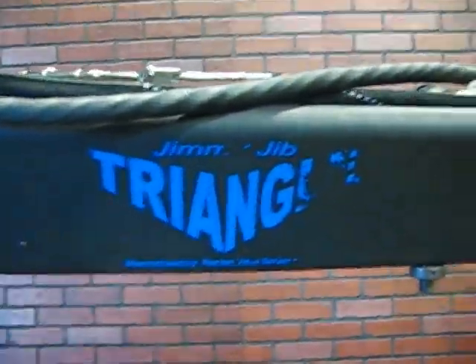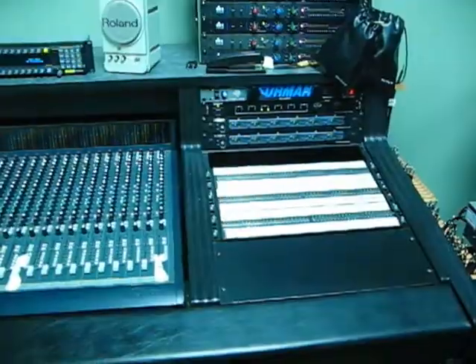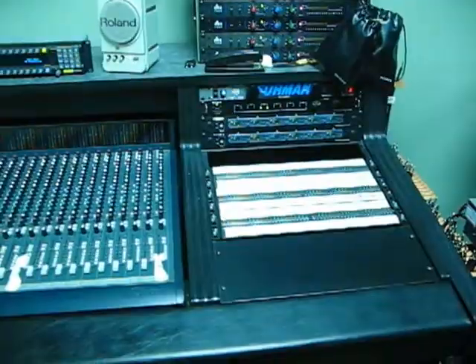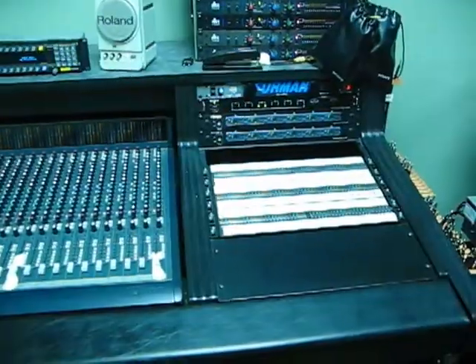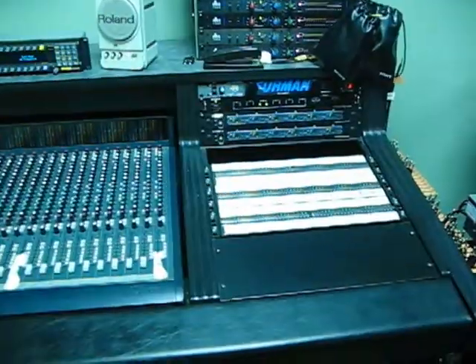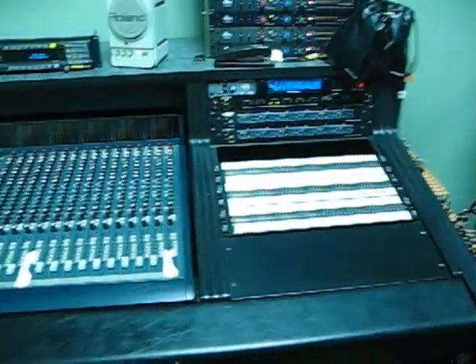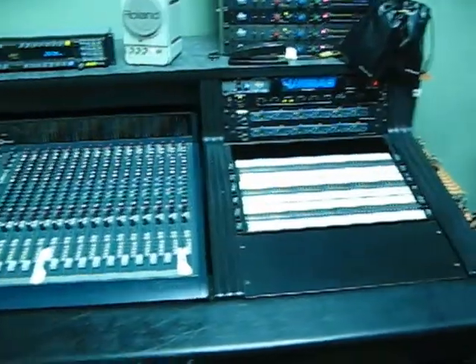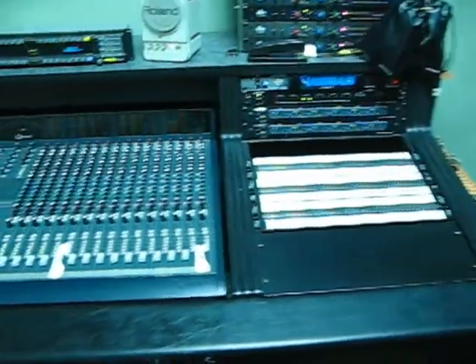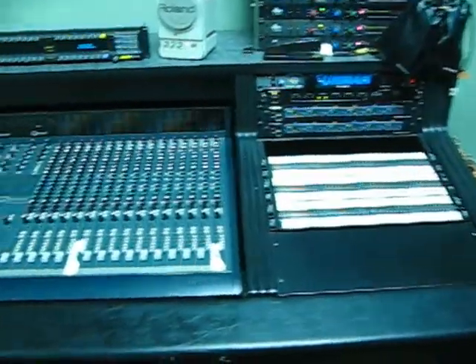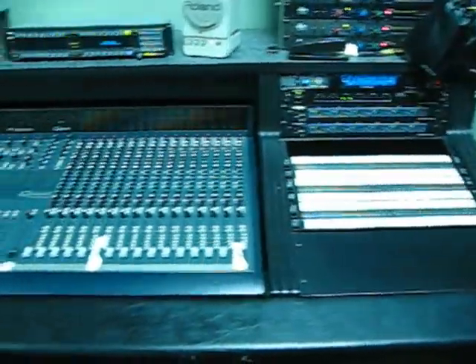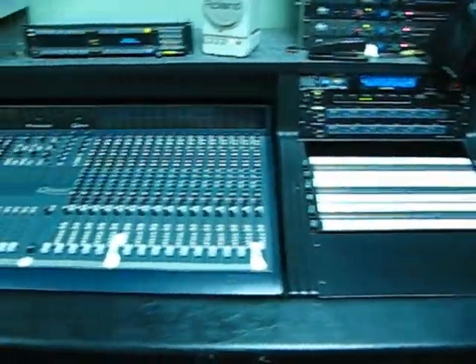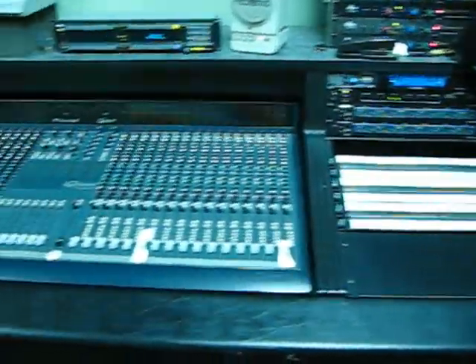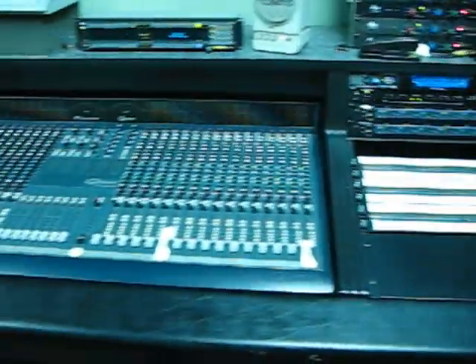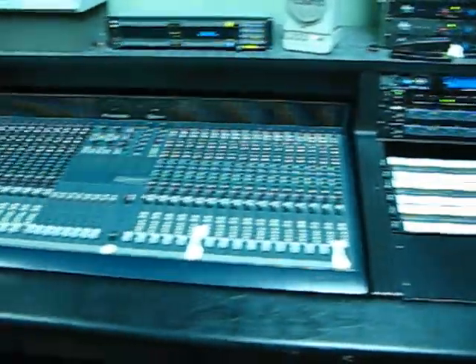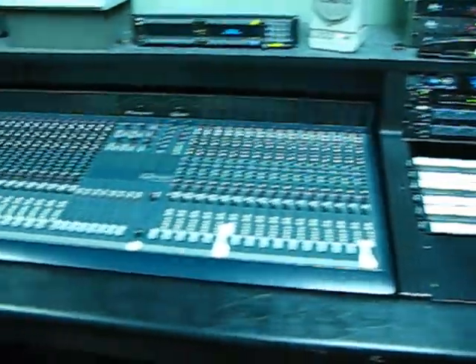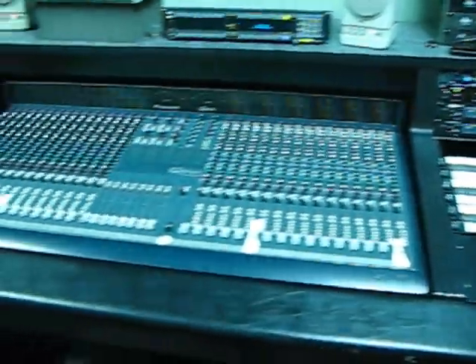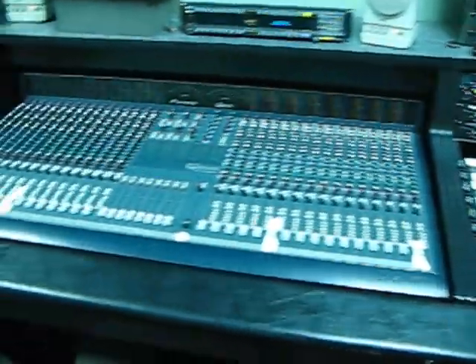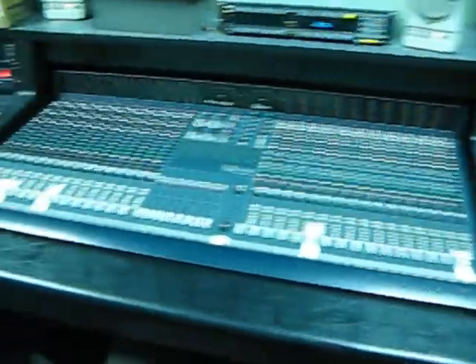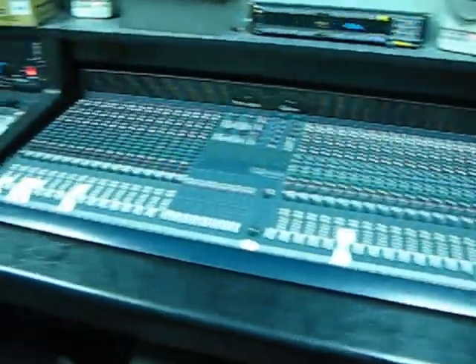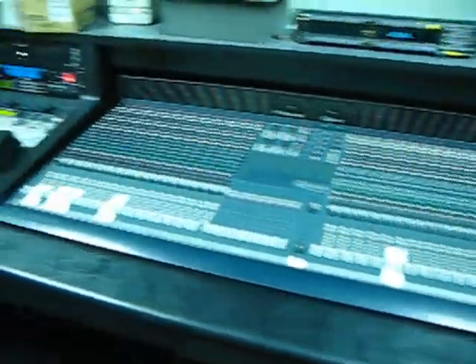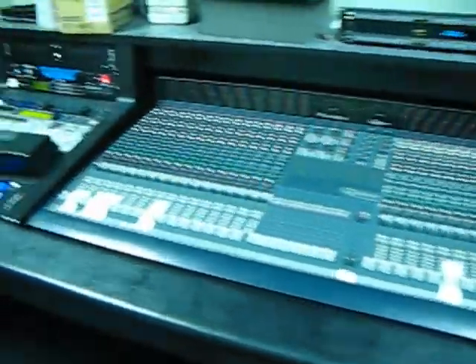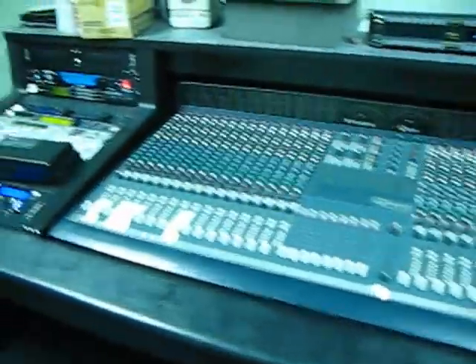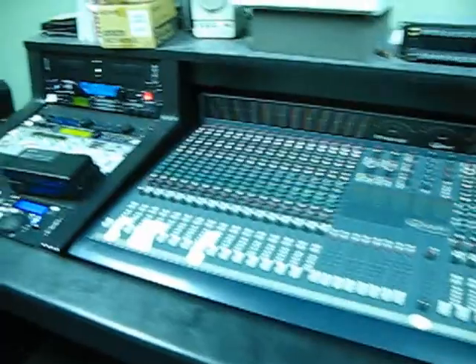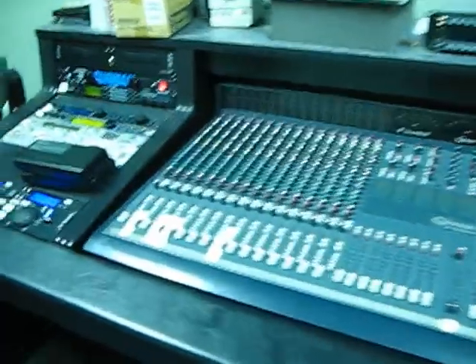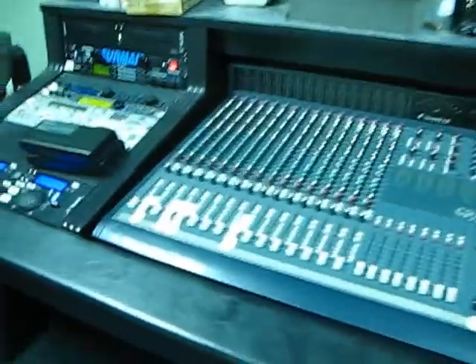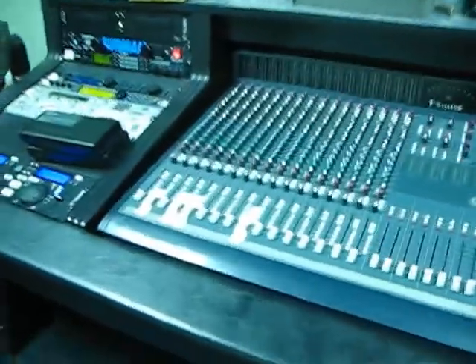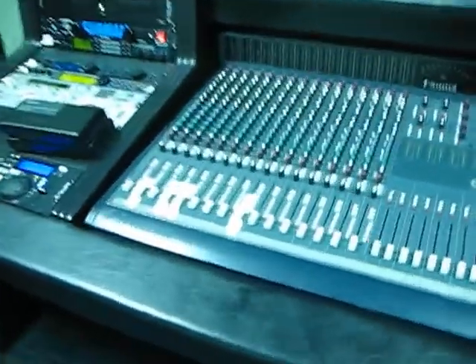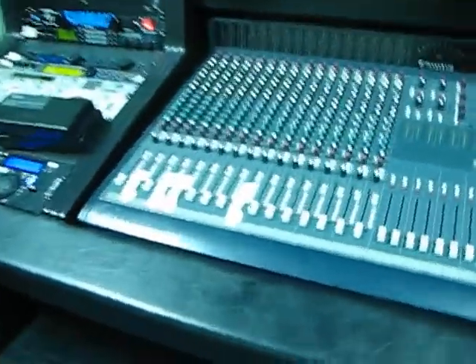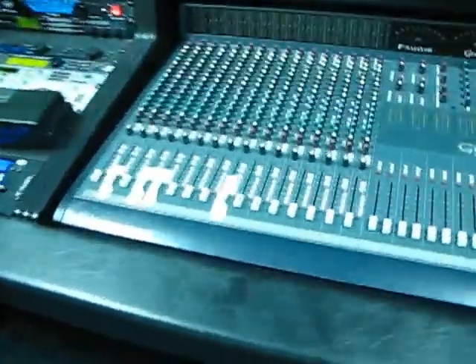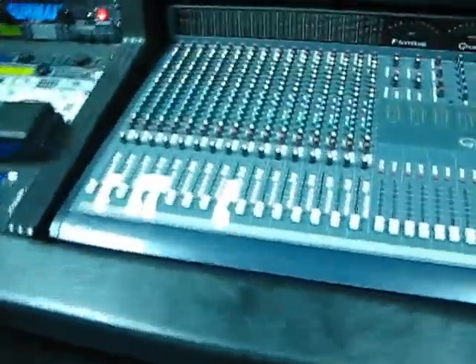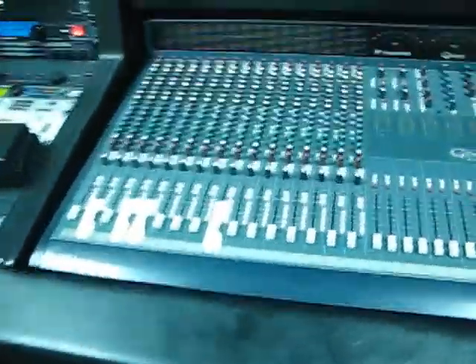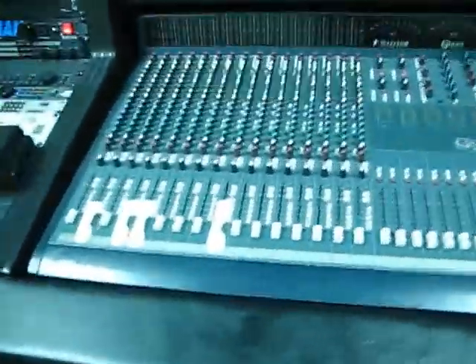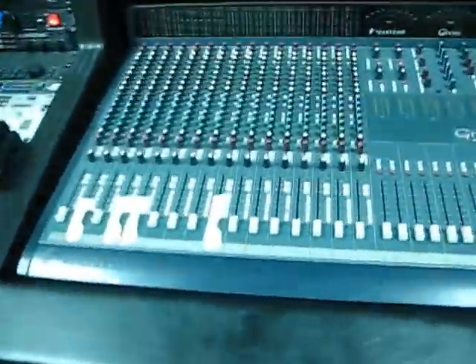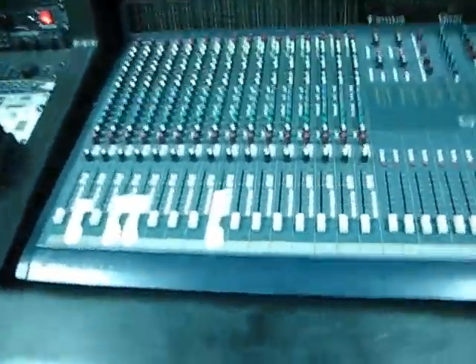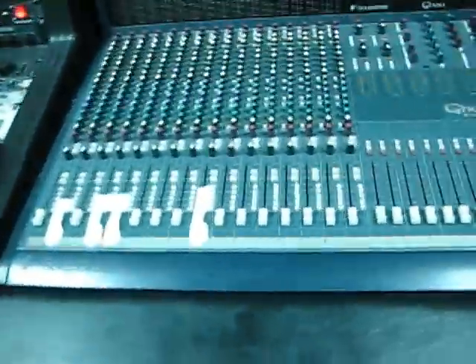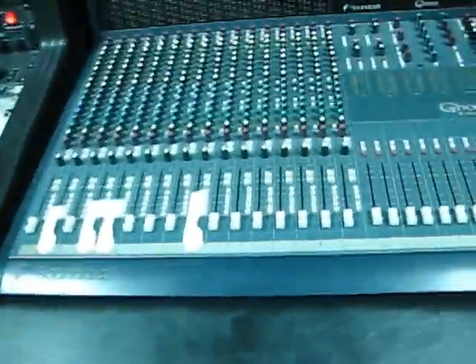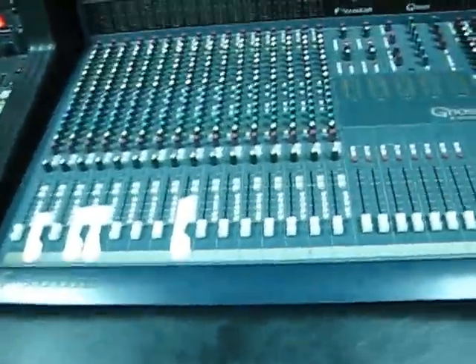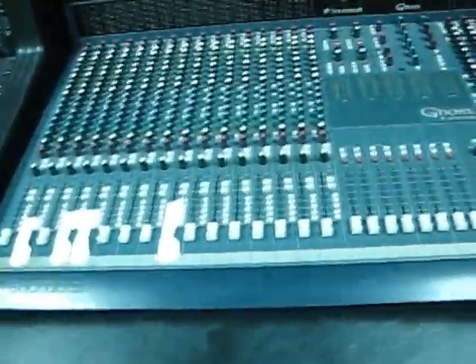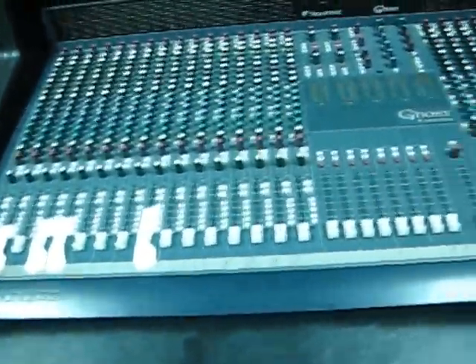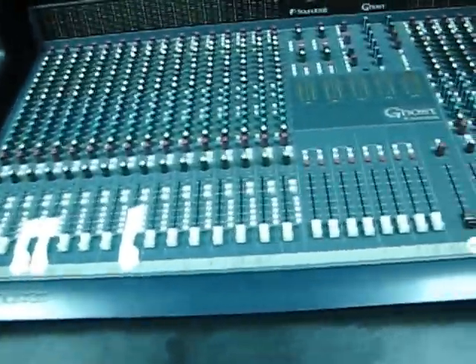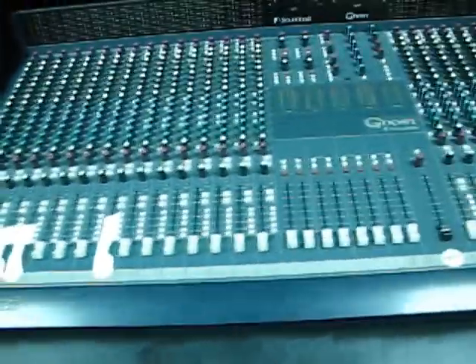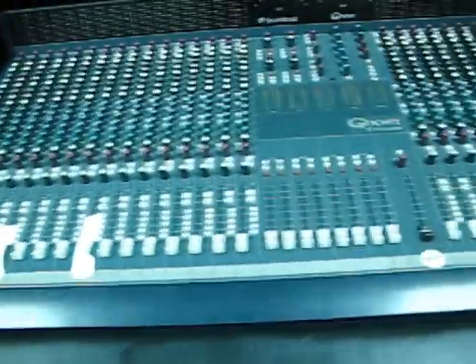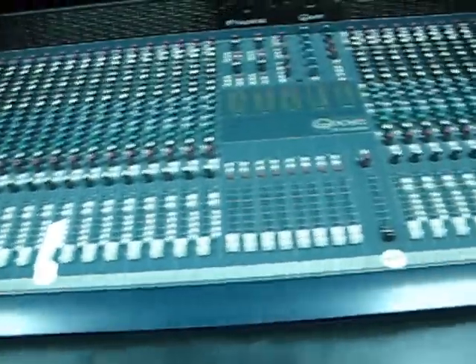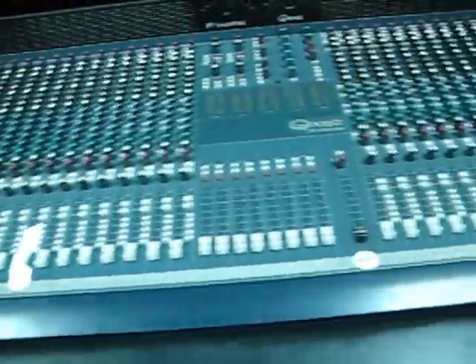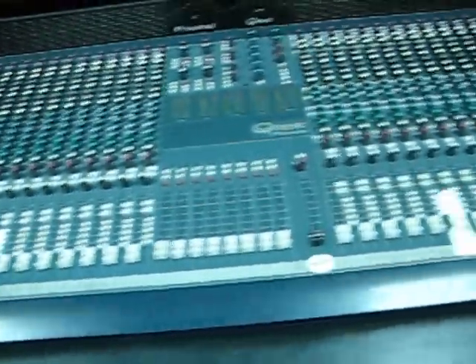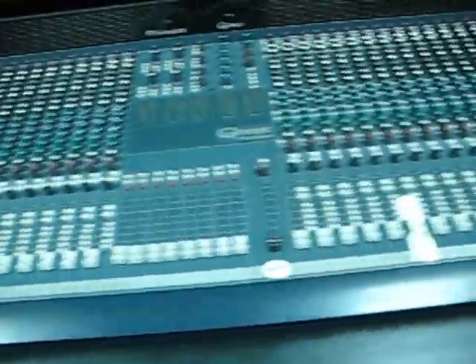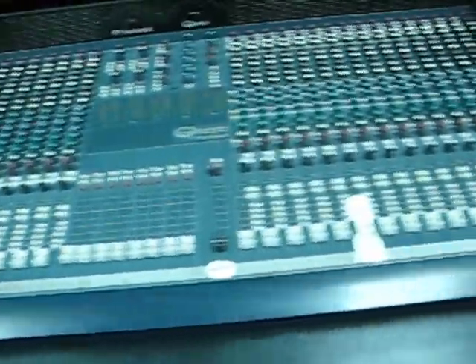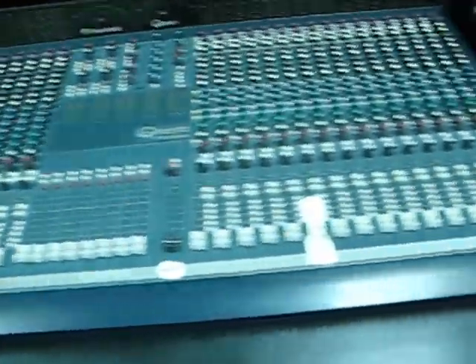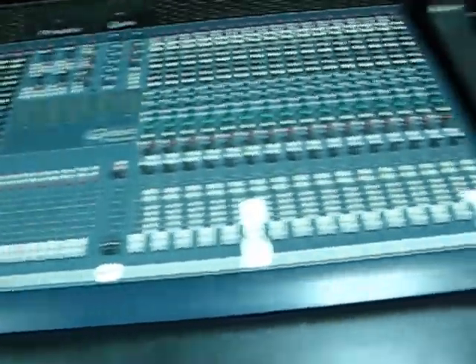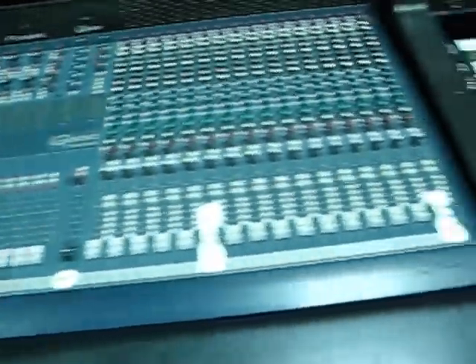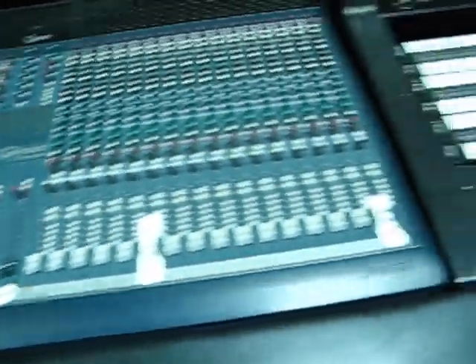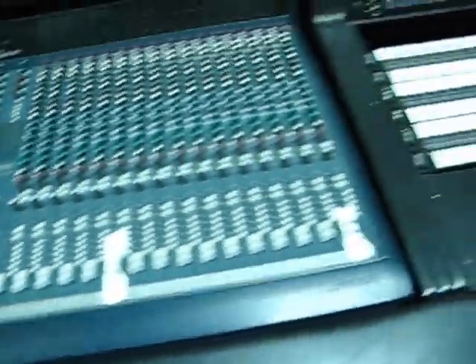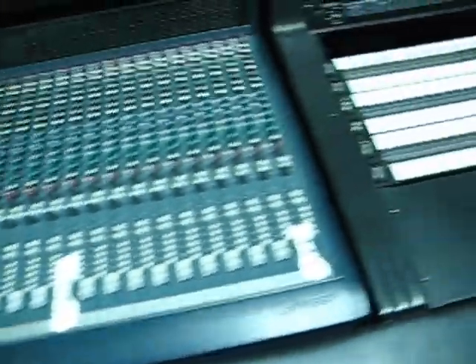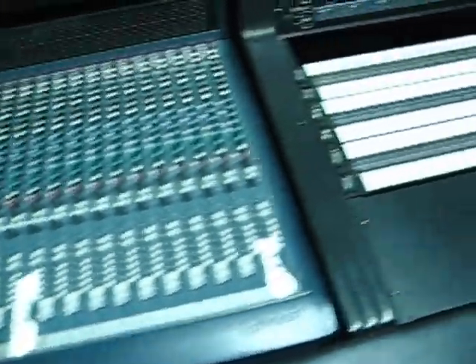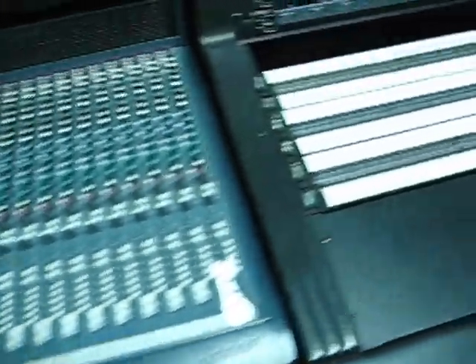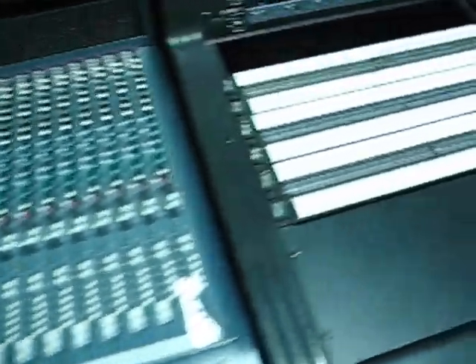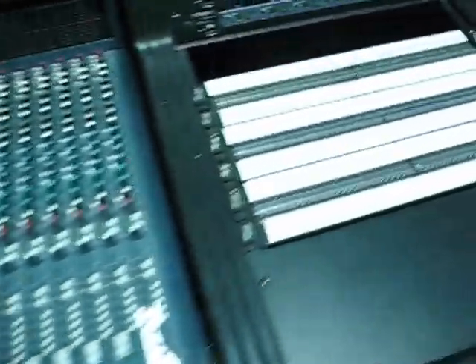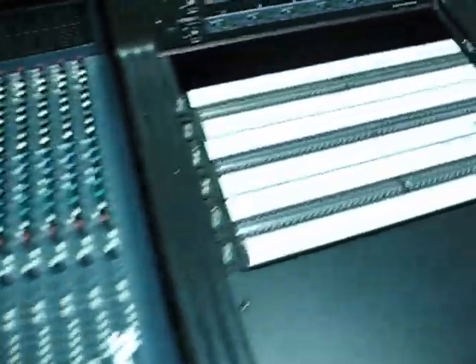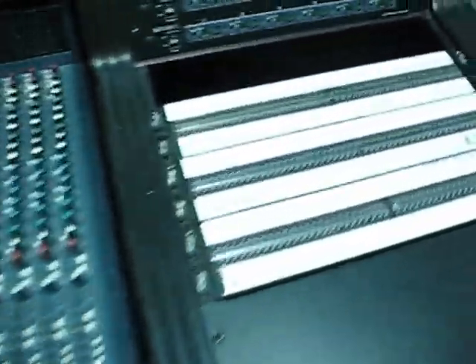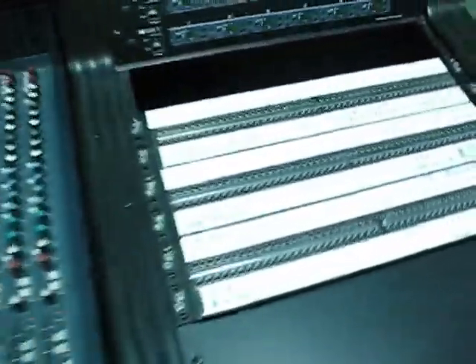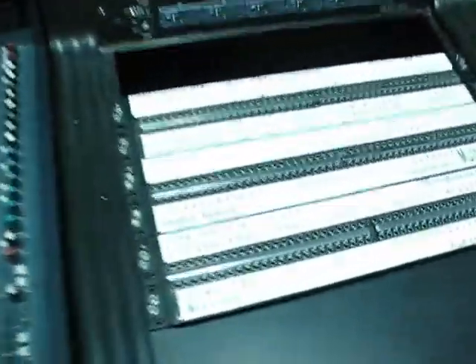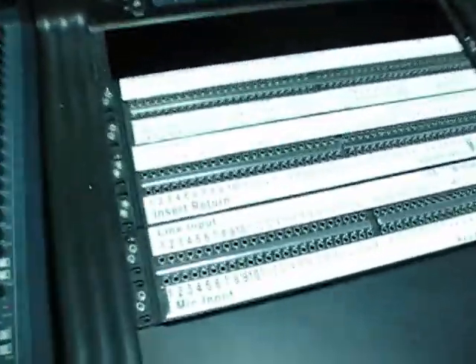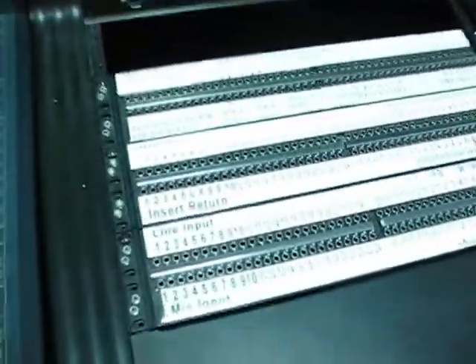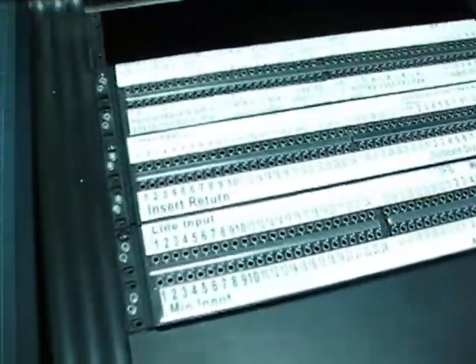Here we have the audio board and the mixer seats. These are all the different audio channels and which way you wire them.